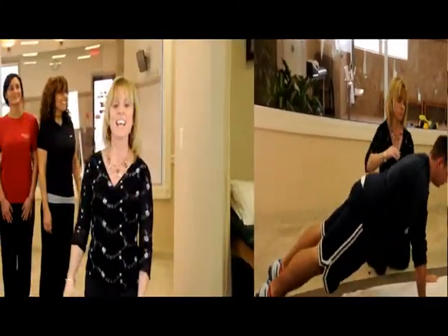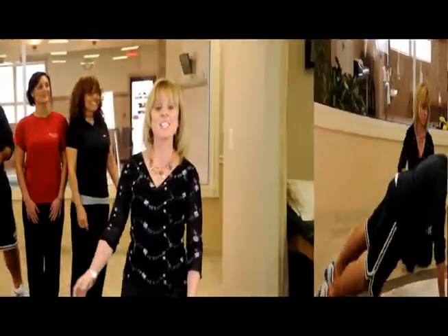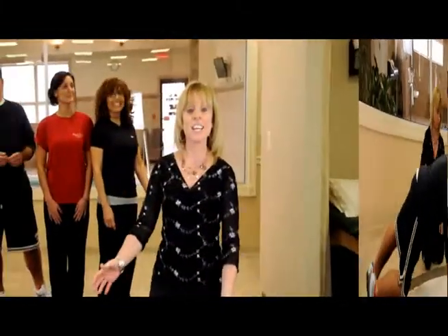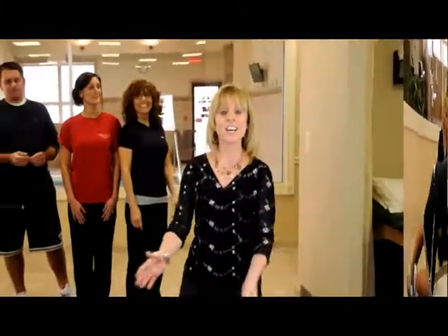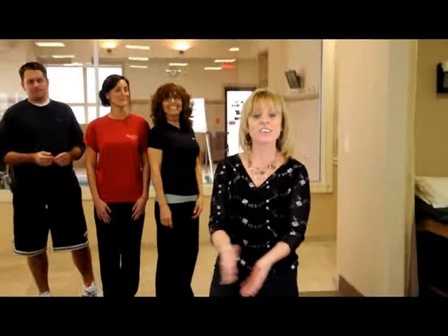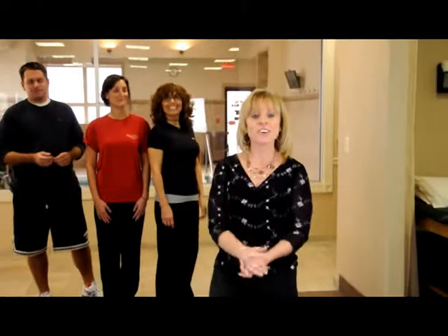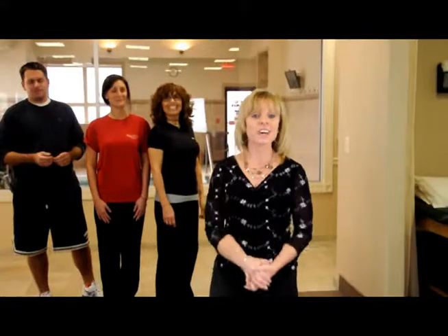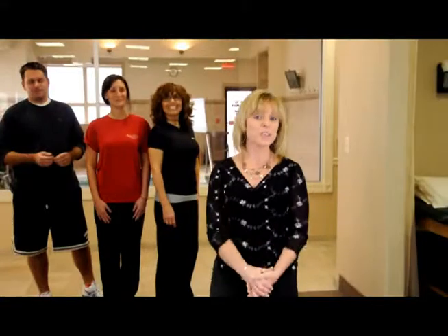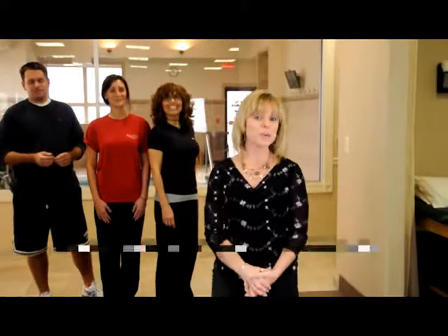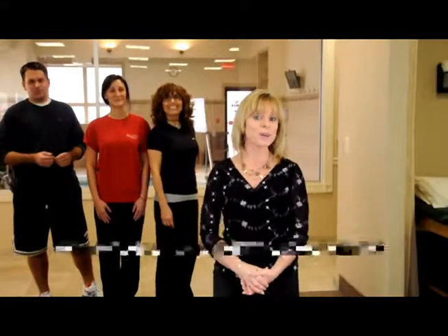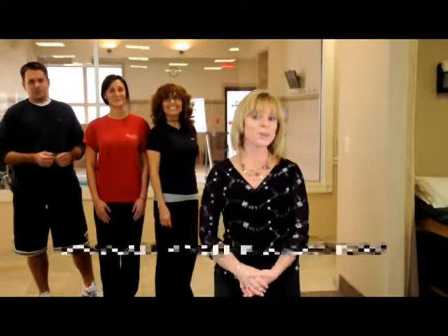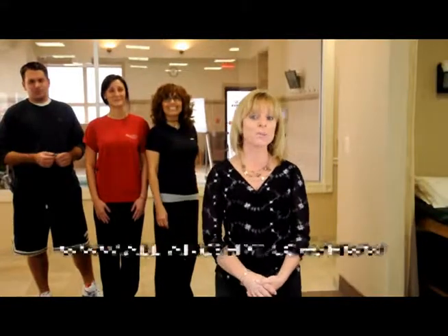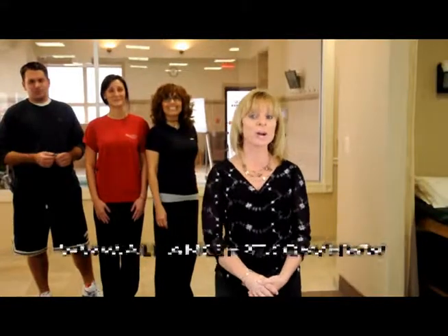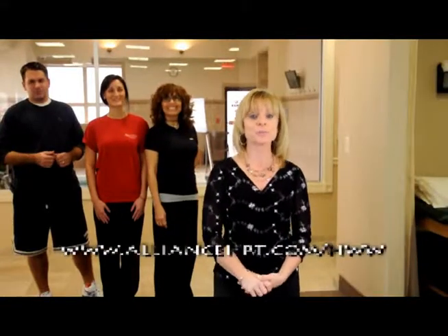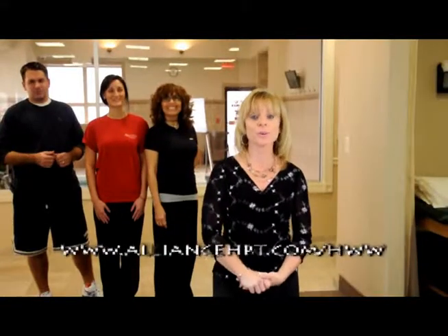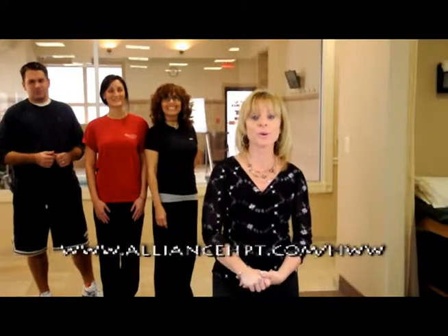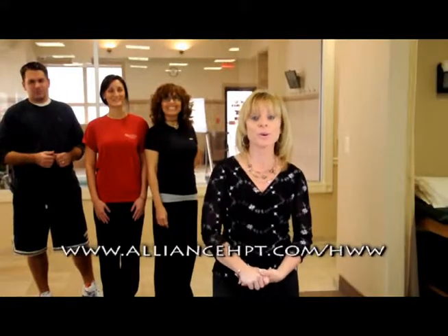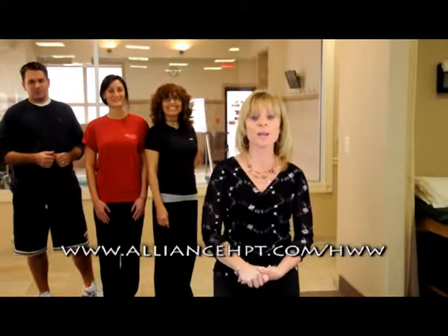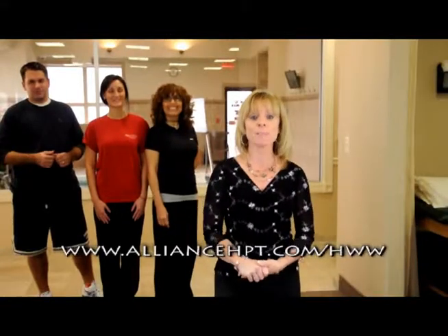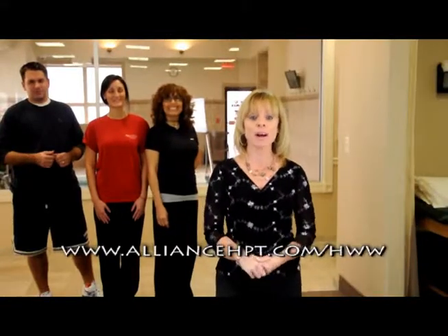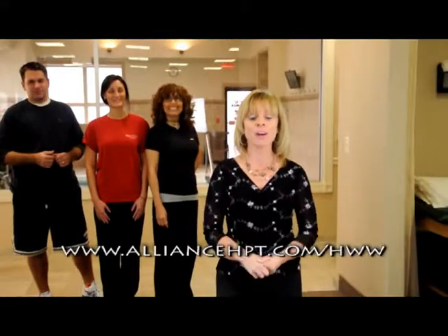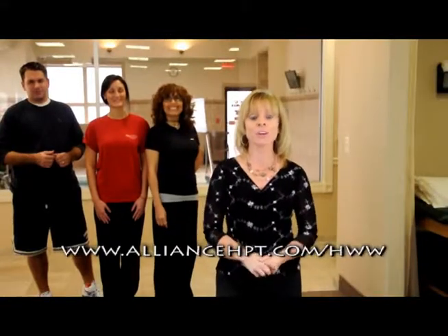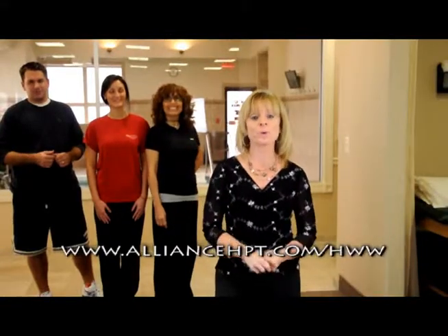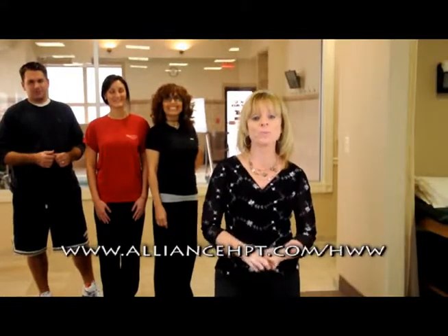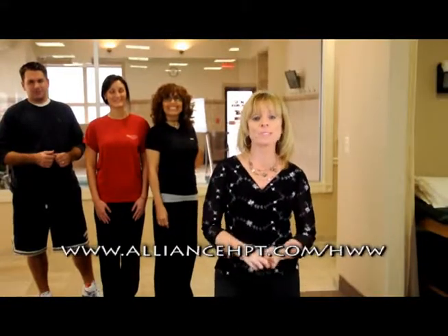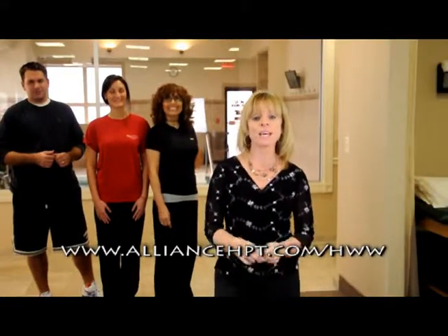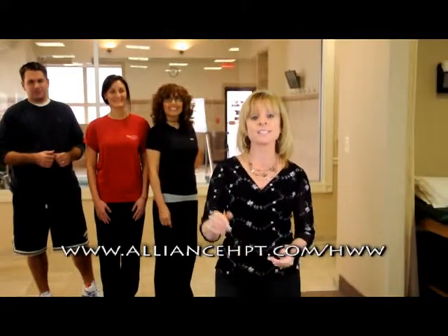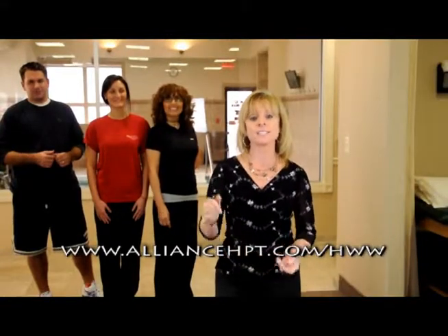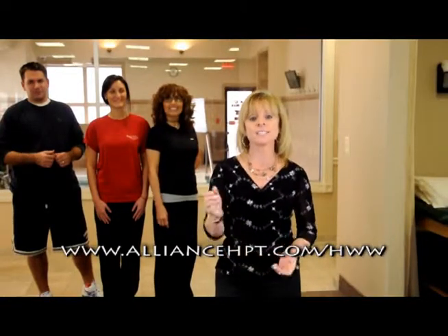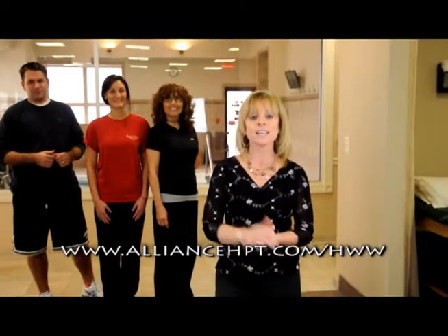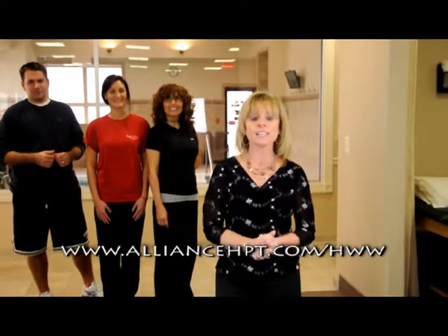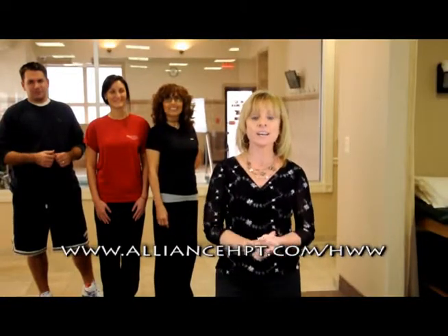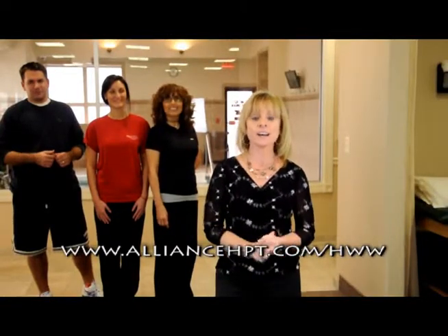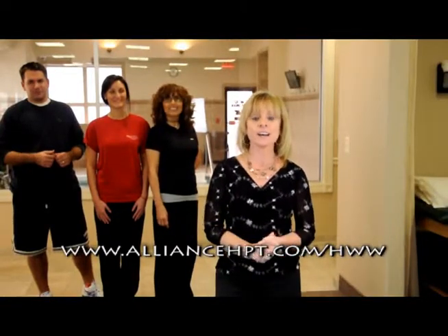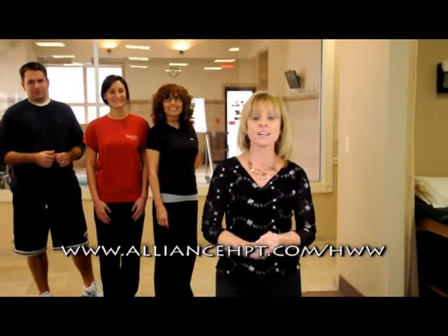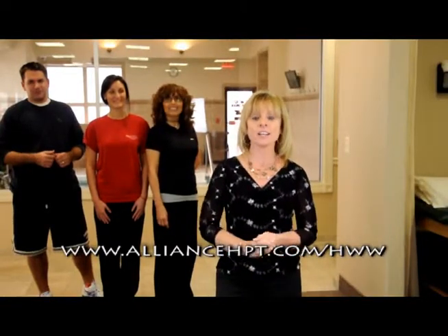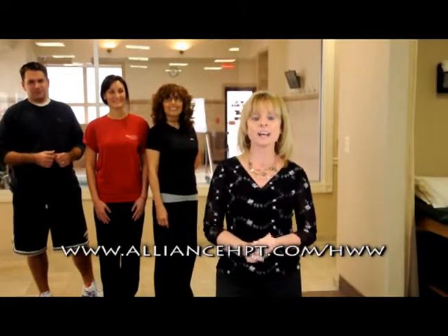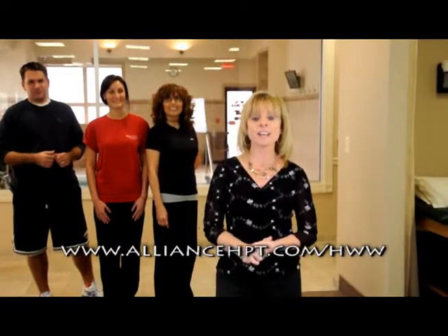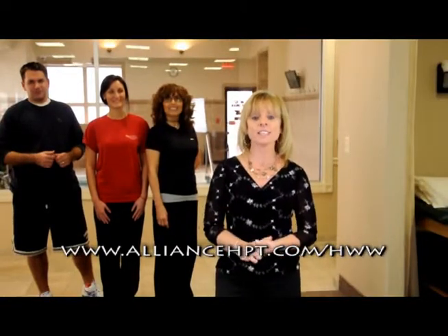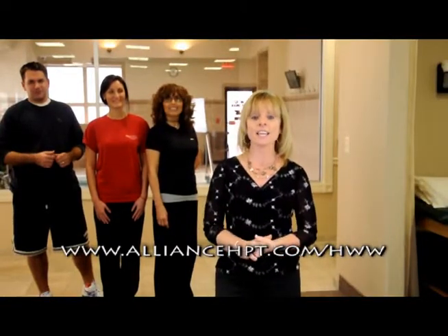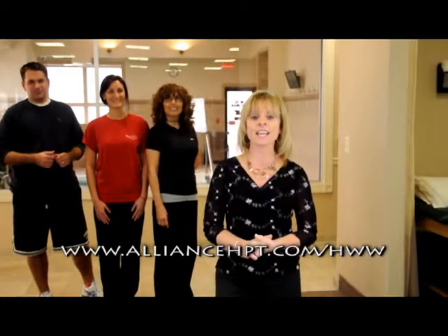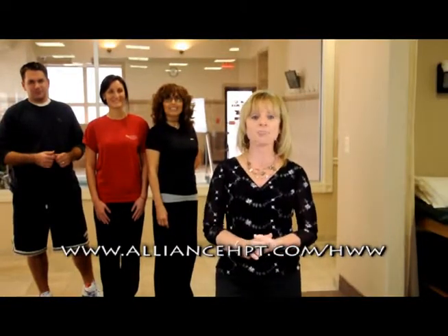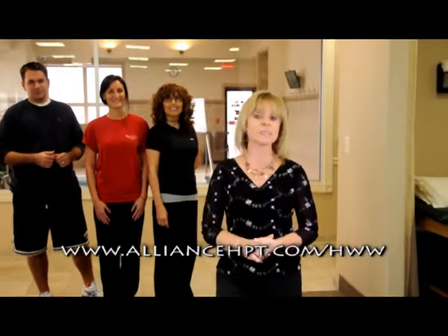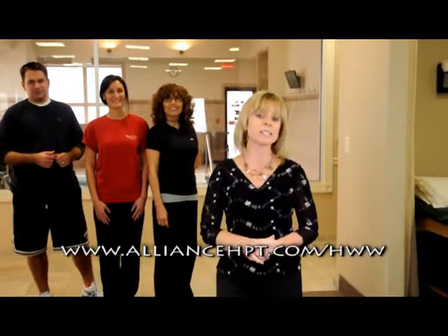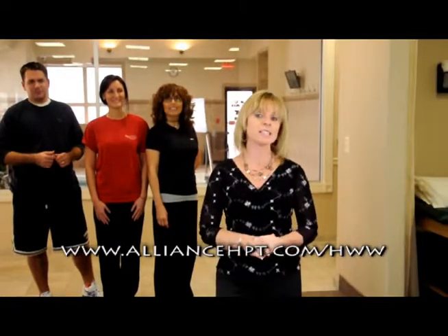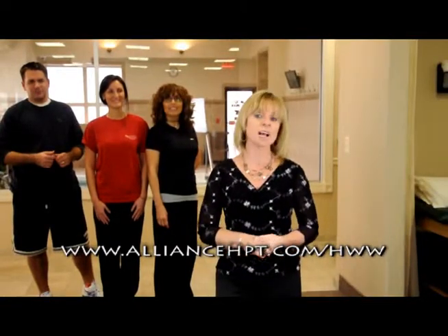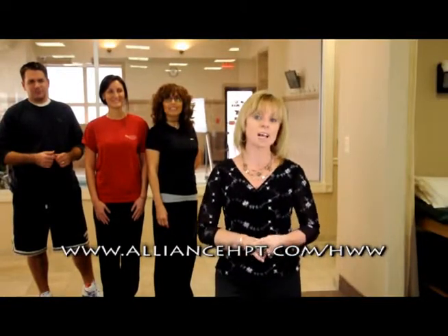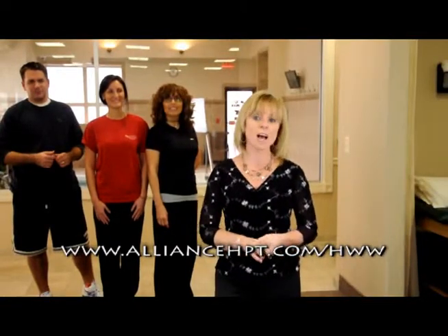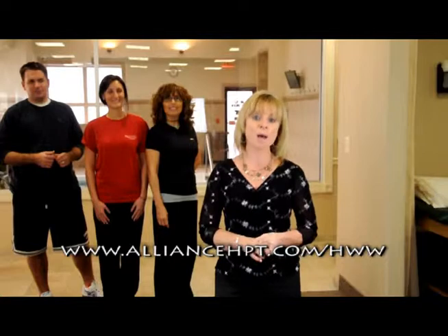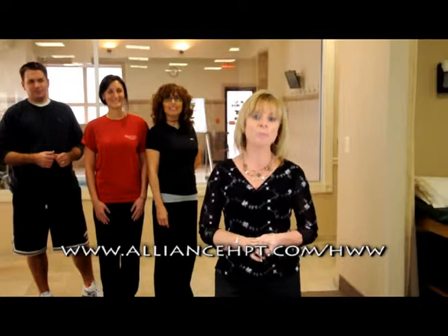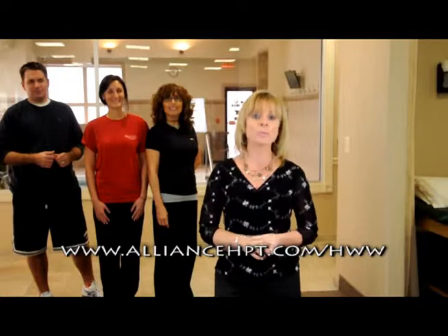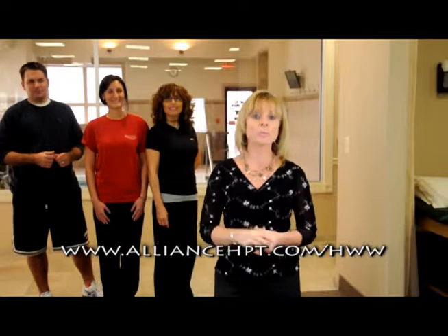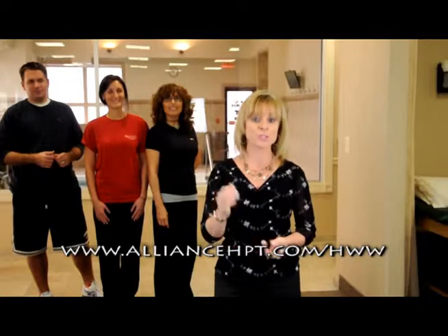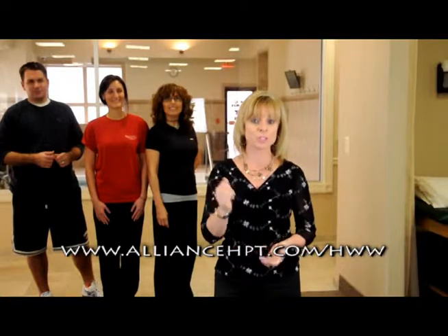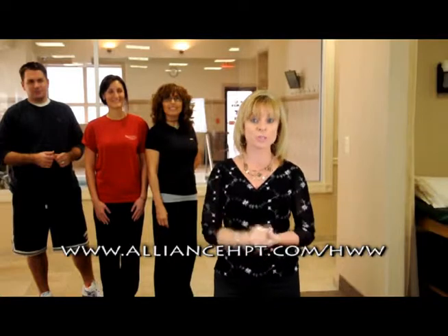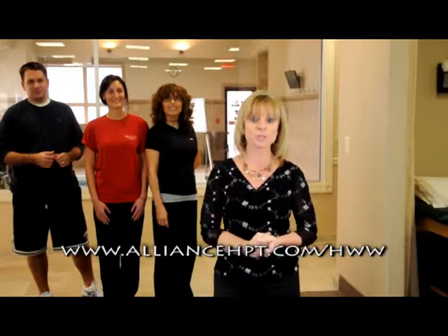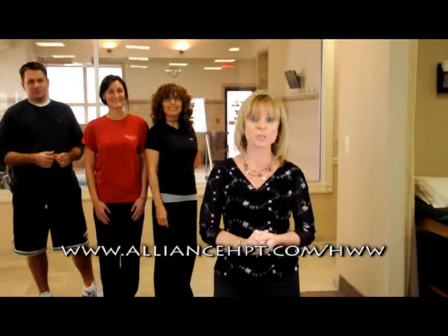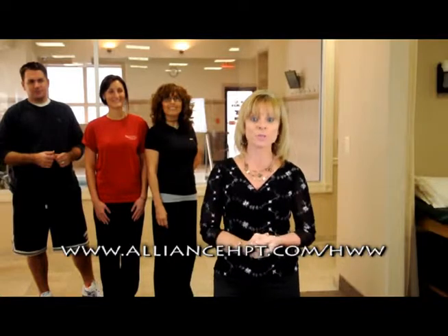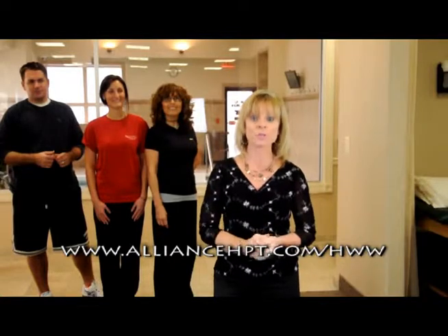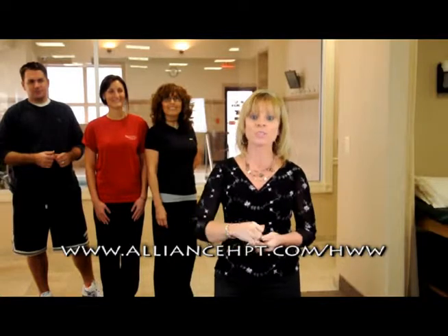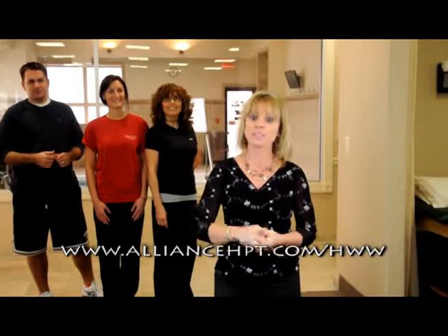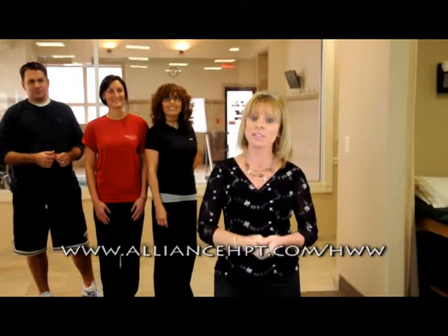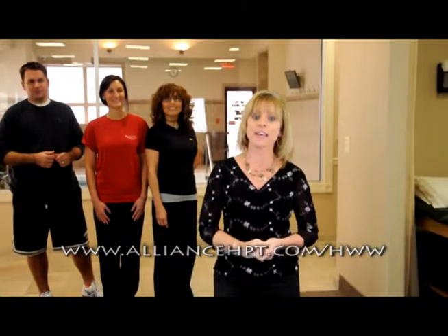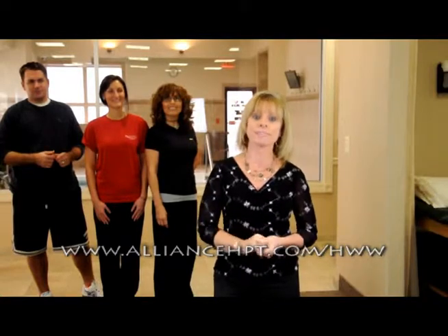Check out our Healthy, Wealthy & Wise program on our website, AllianceHPD.com. We'll see you soon.